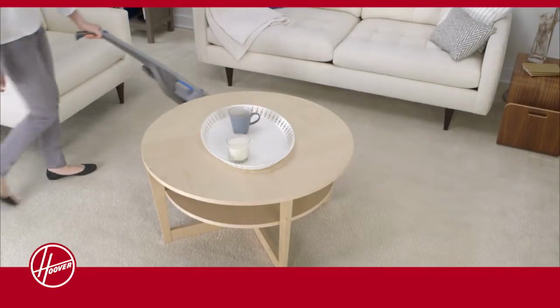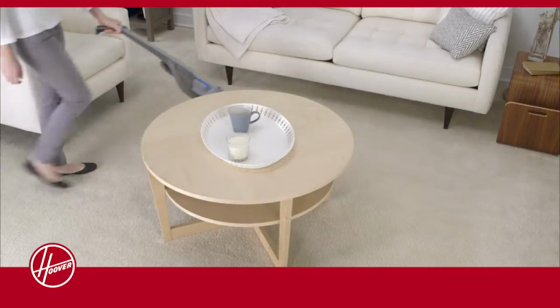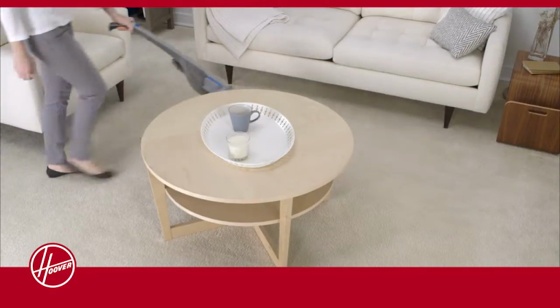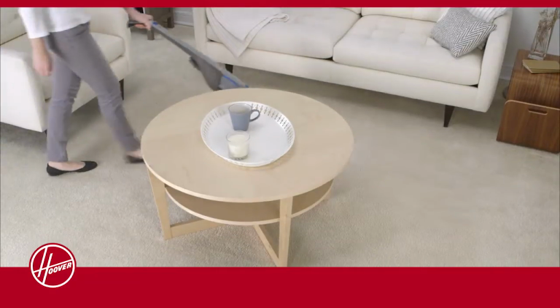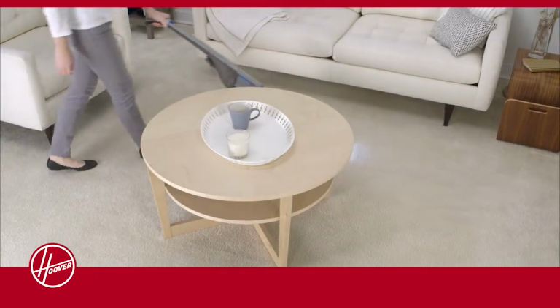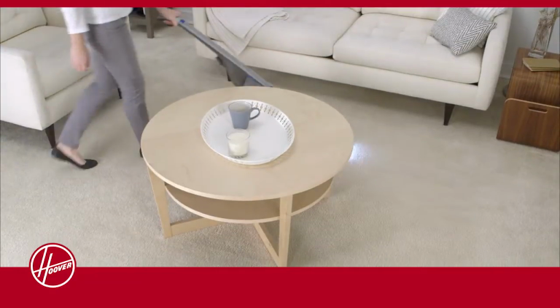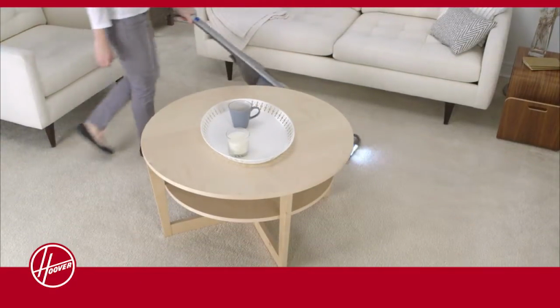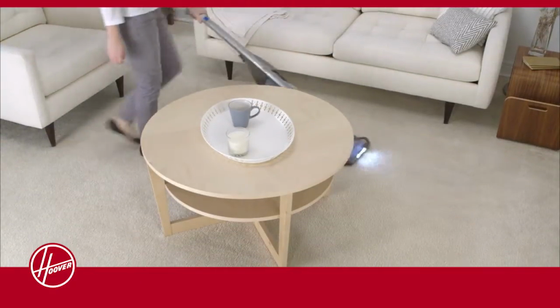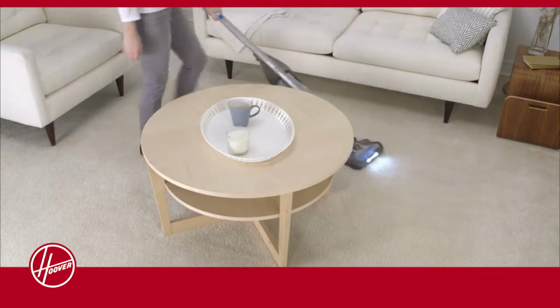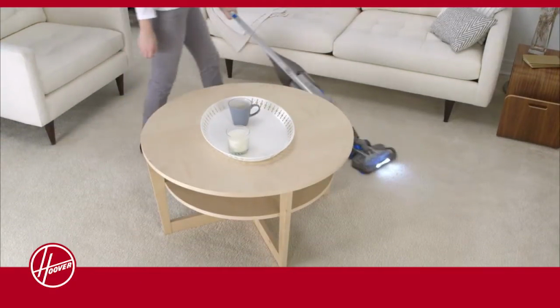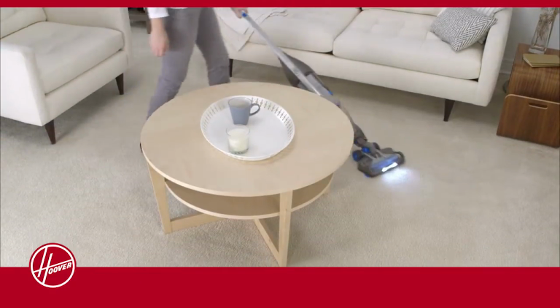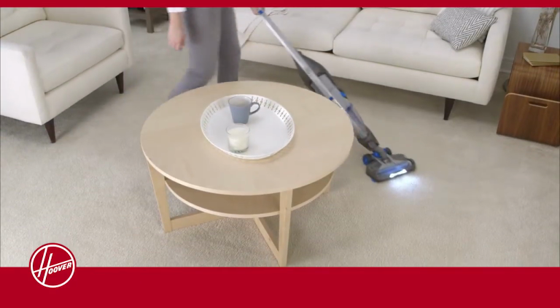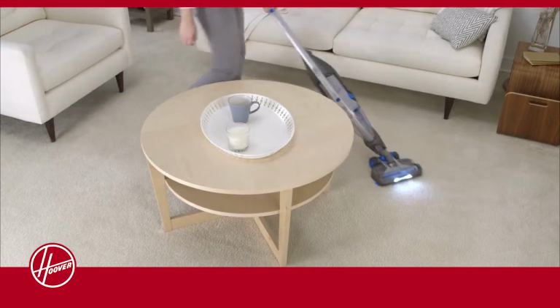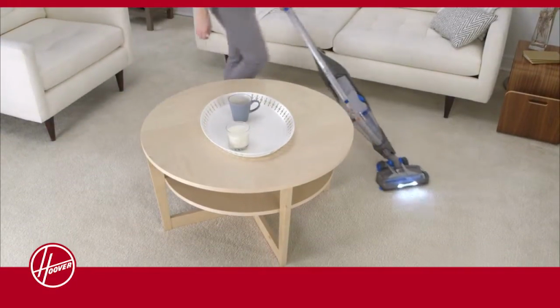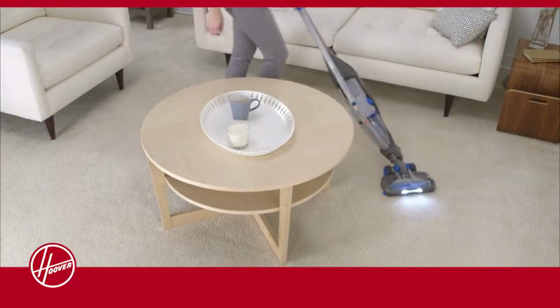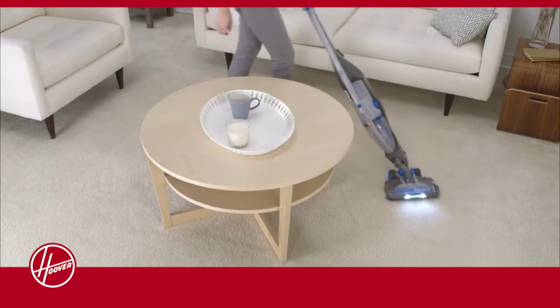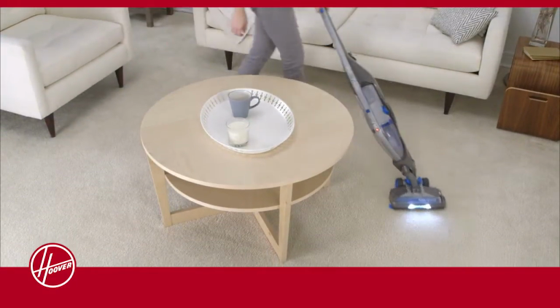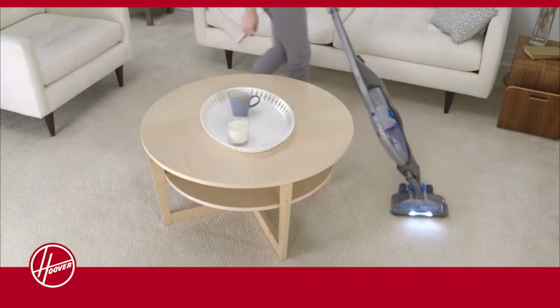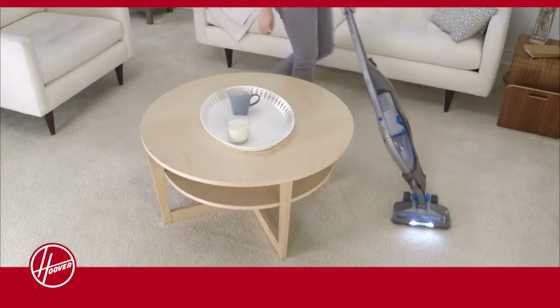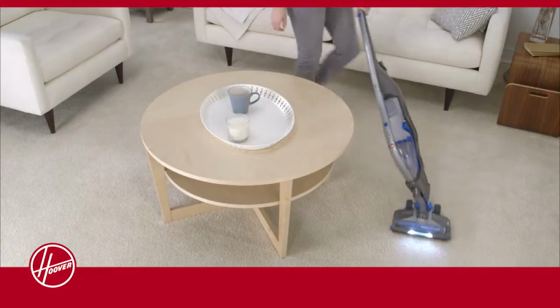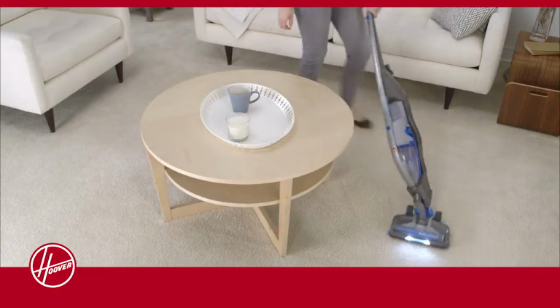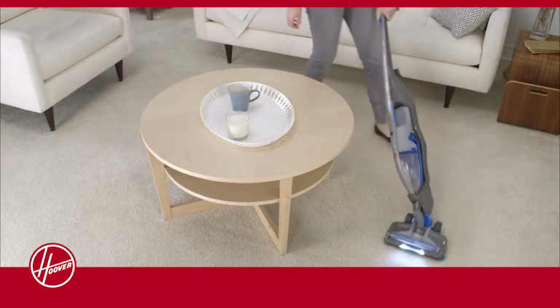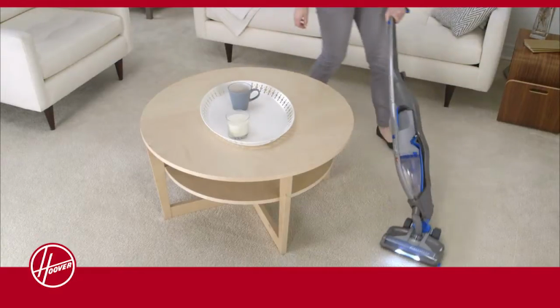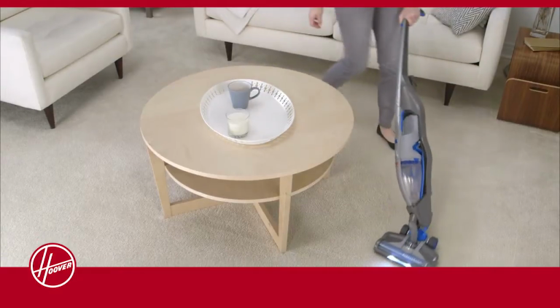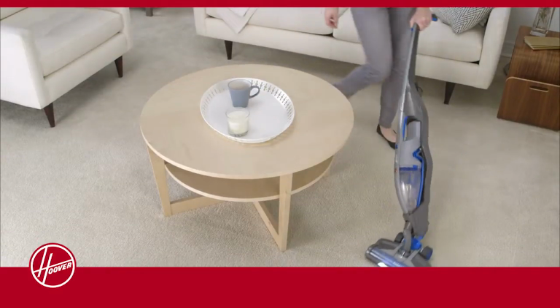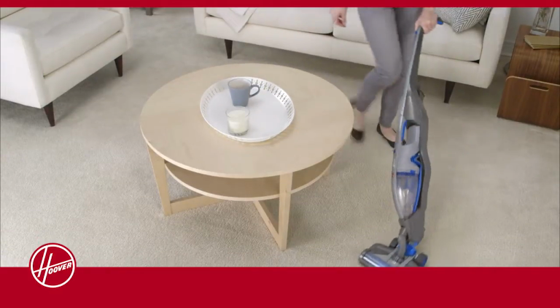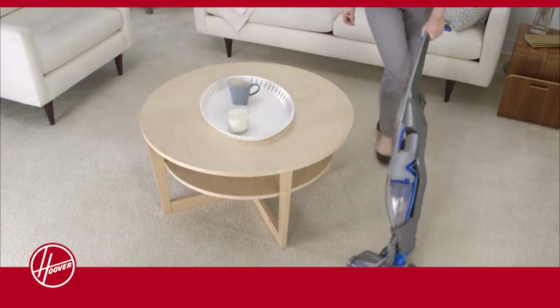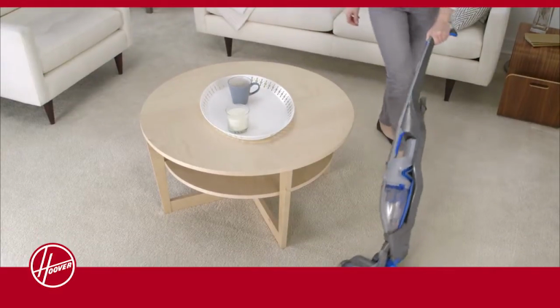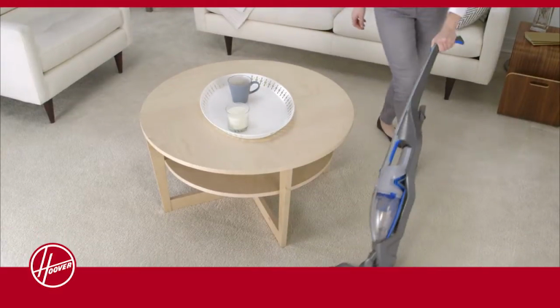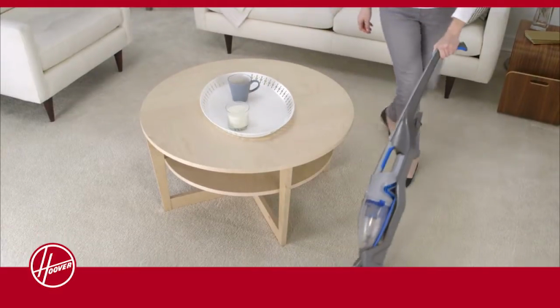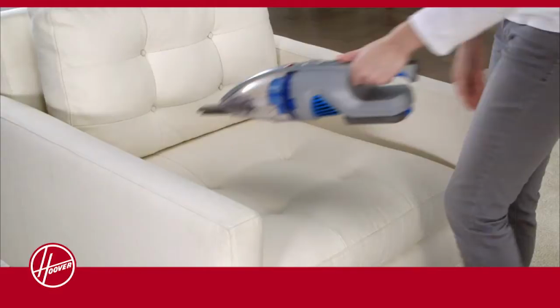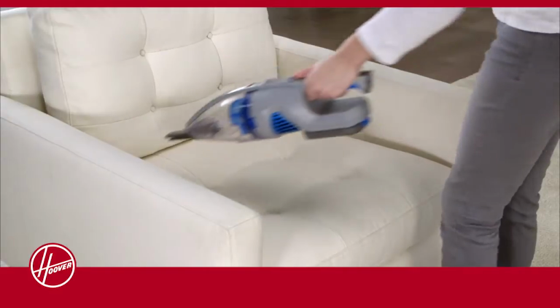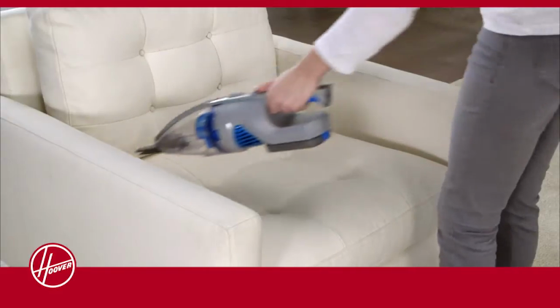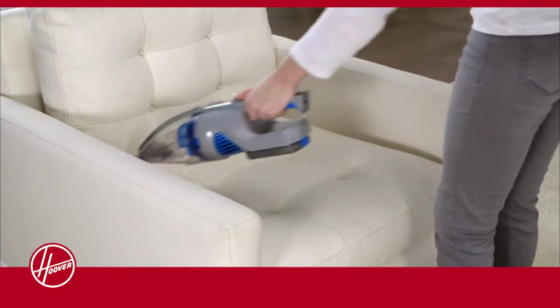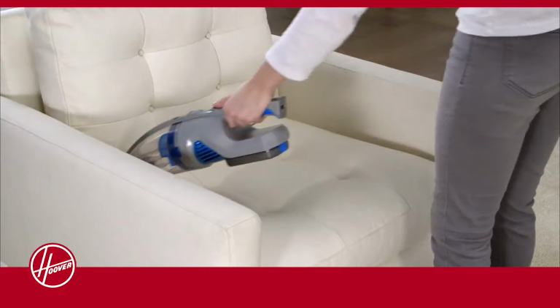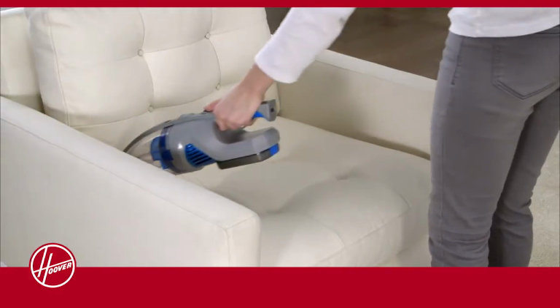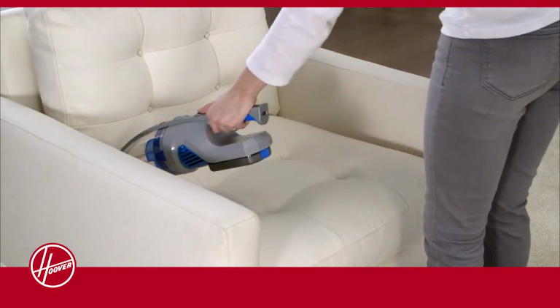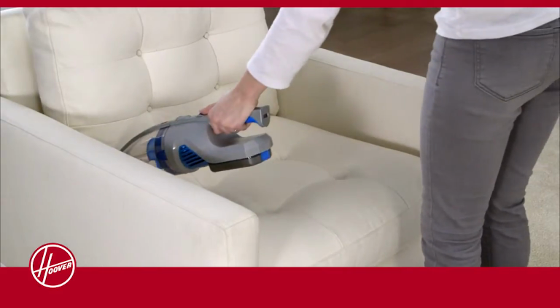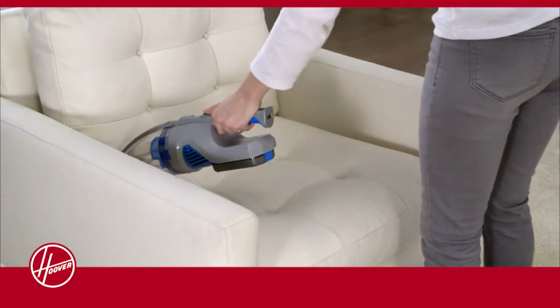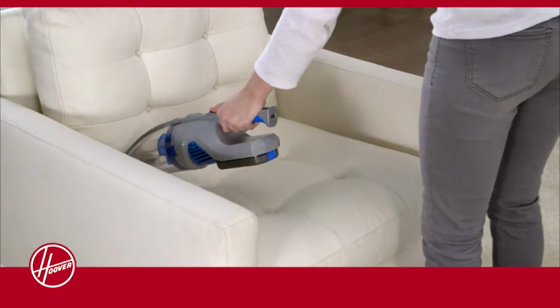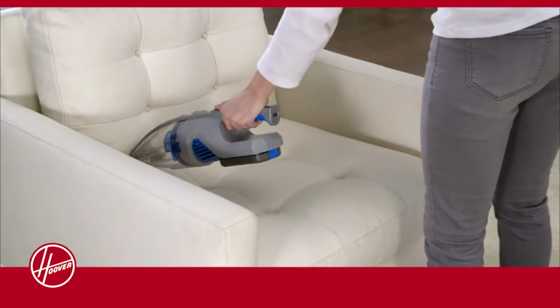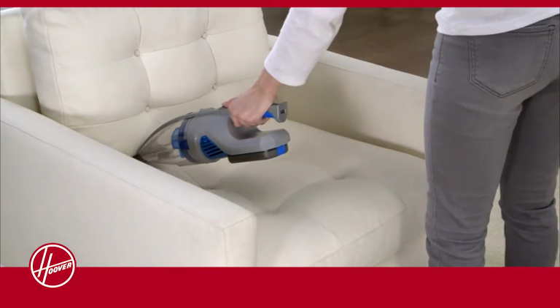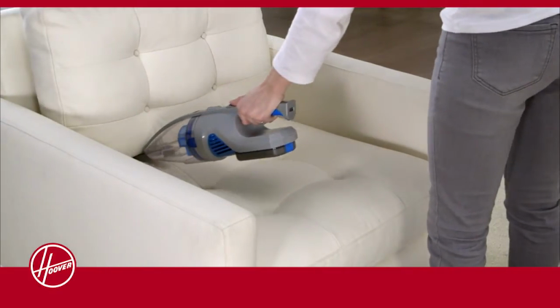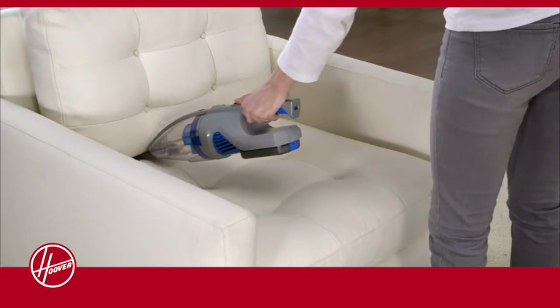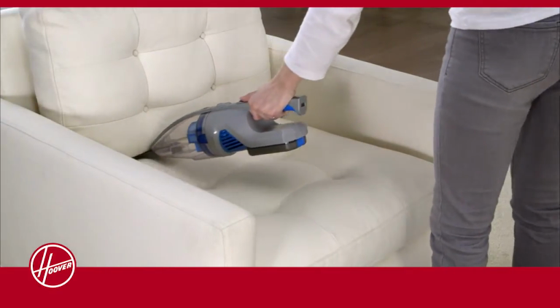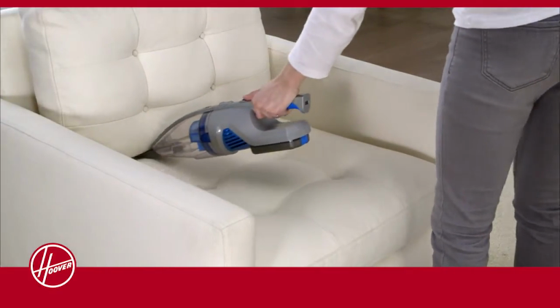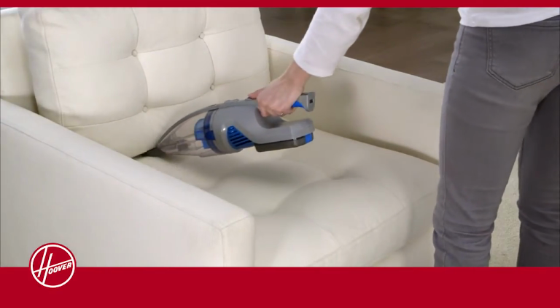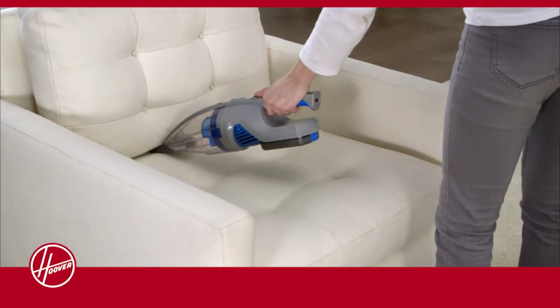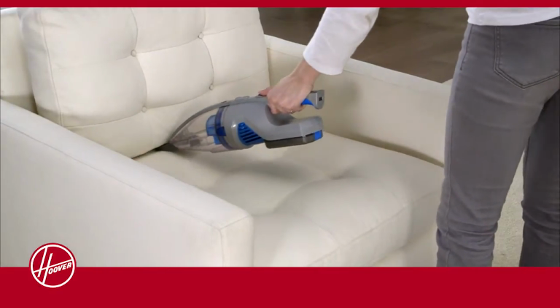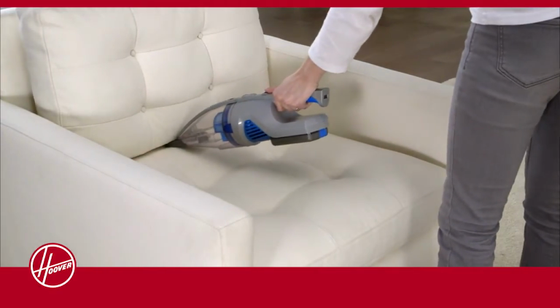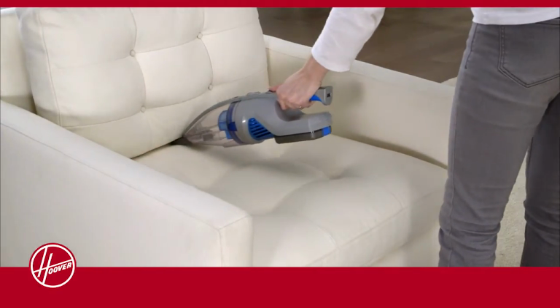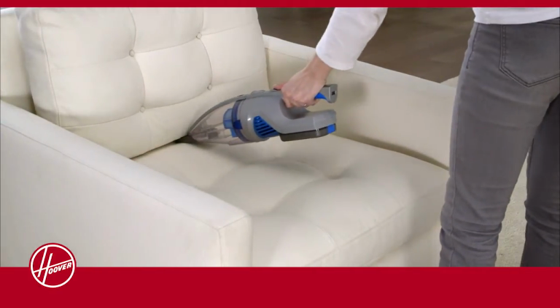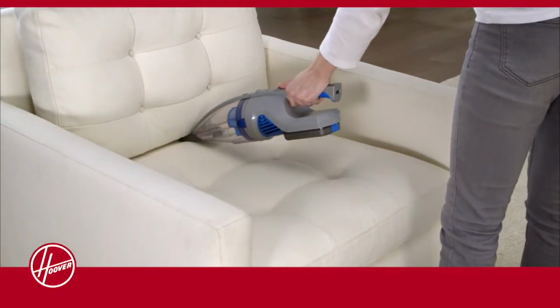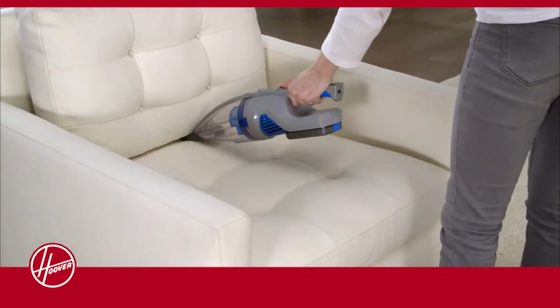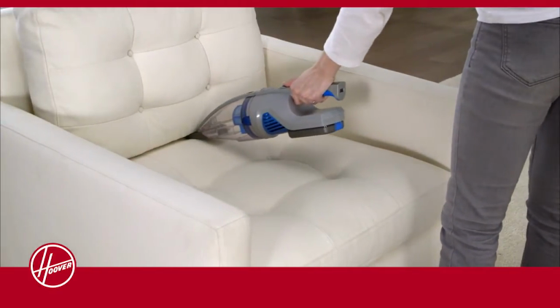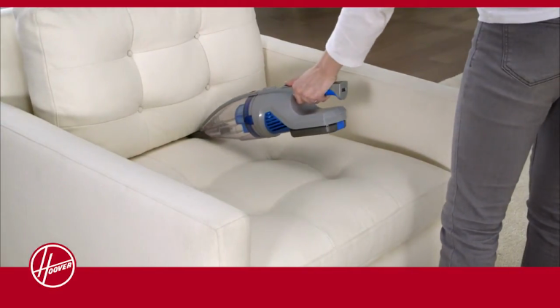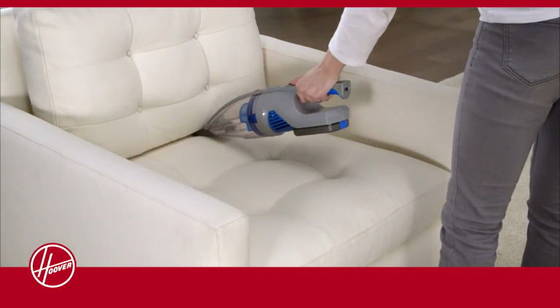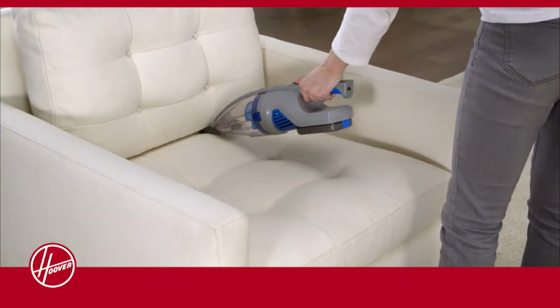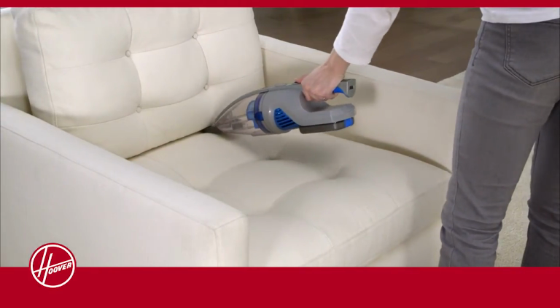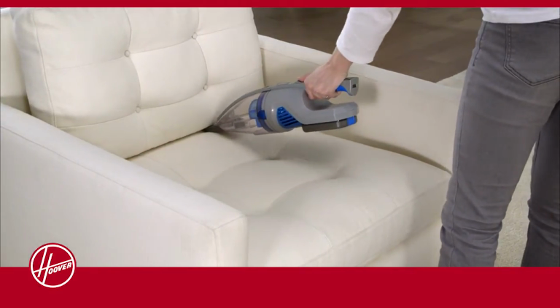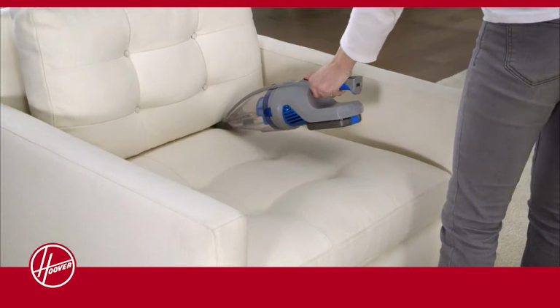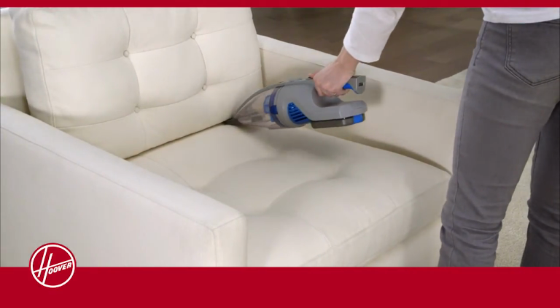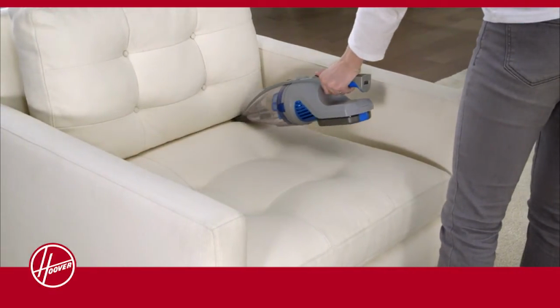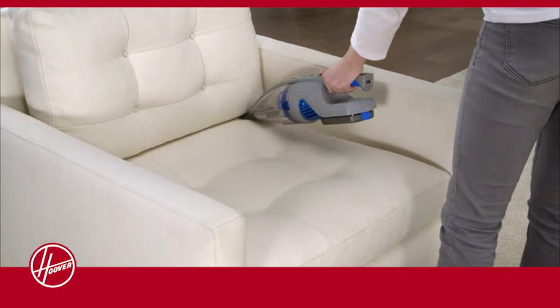Other features like steerable technology, LED headlights, and an onboard crevice tool make it our most versatile cleaner yet.